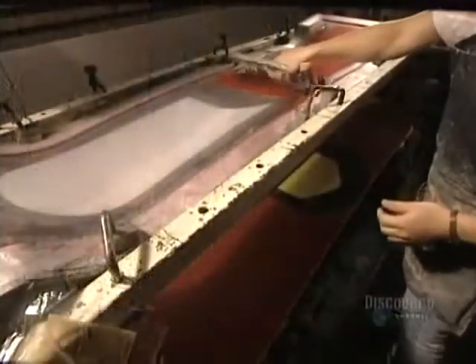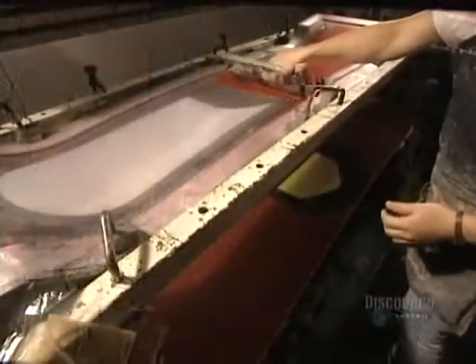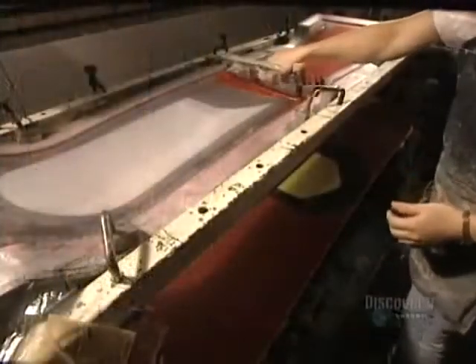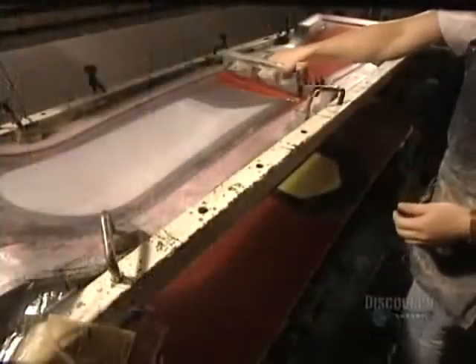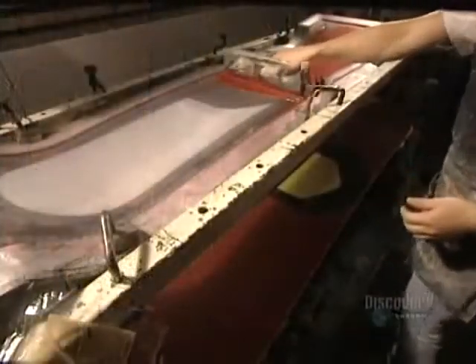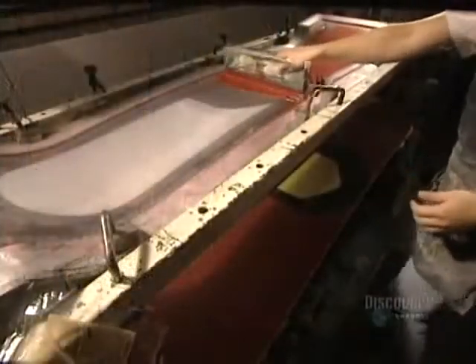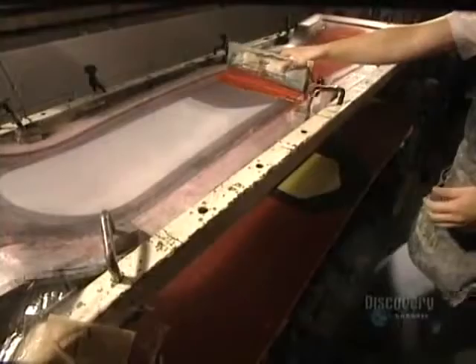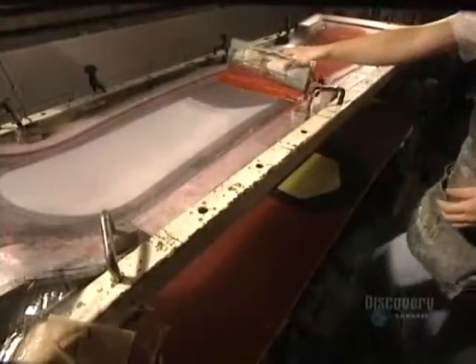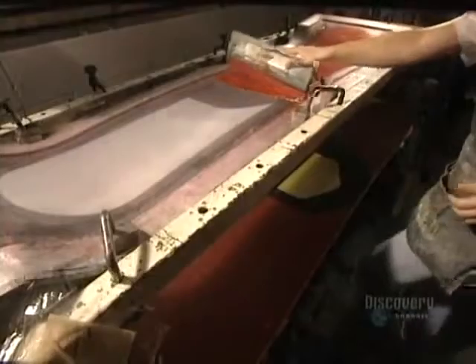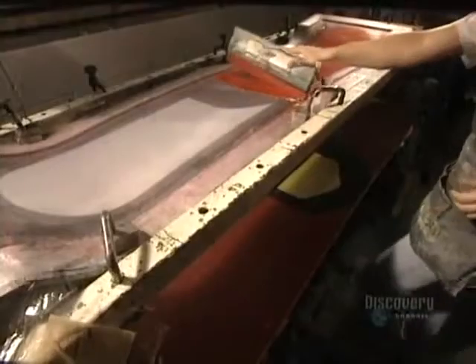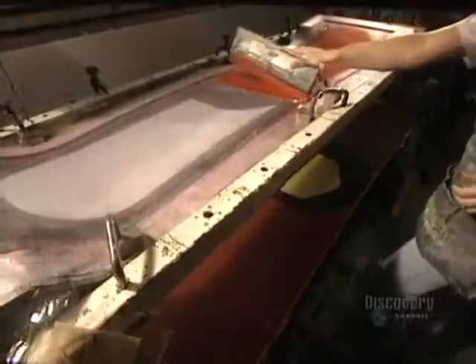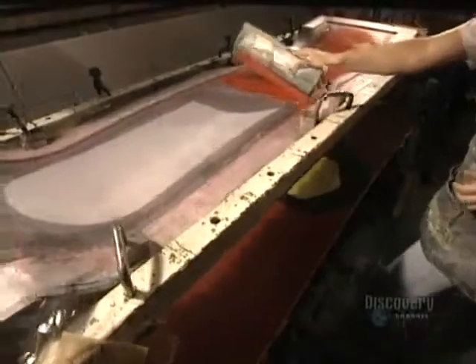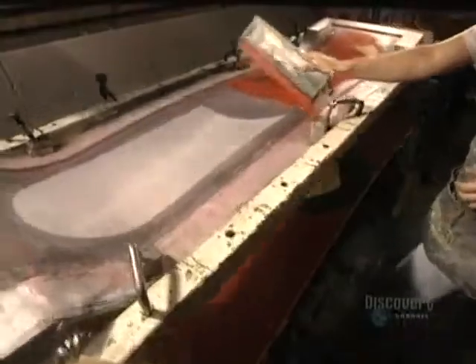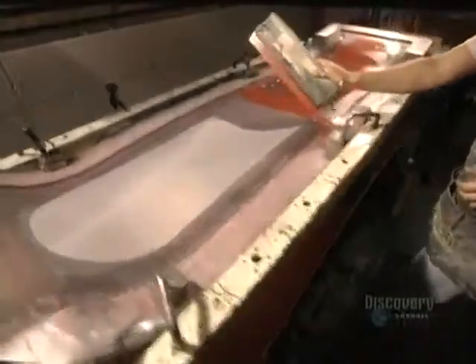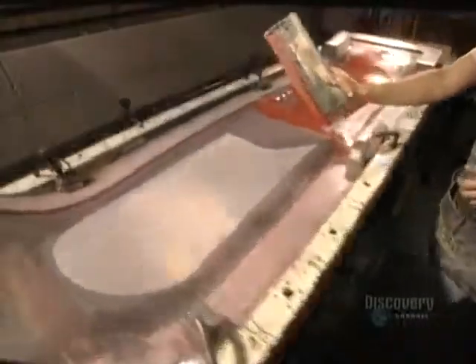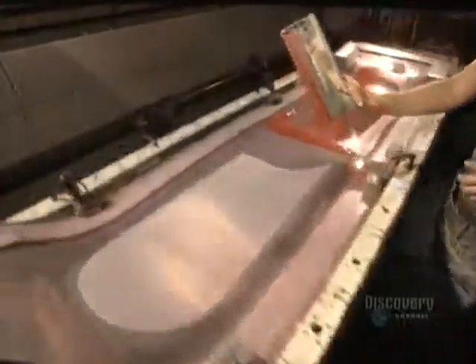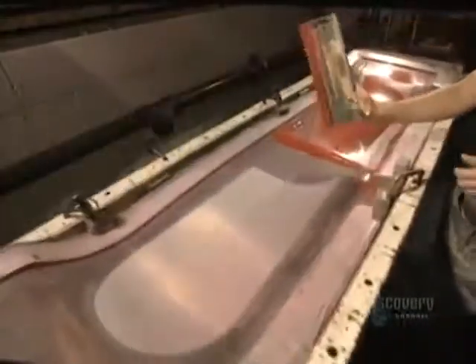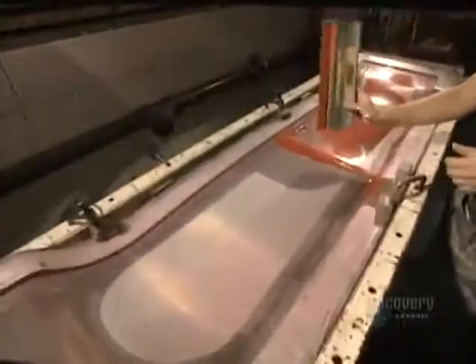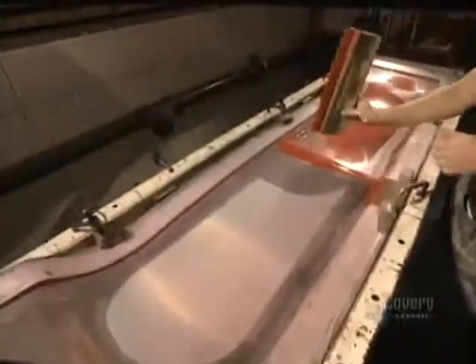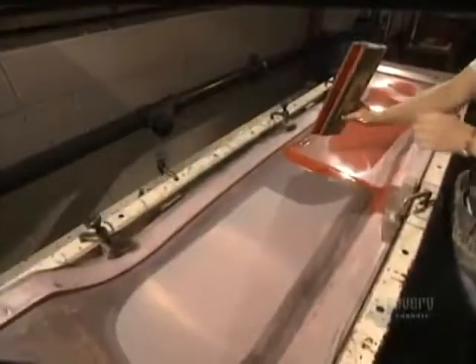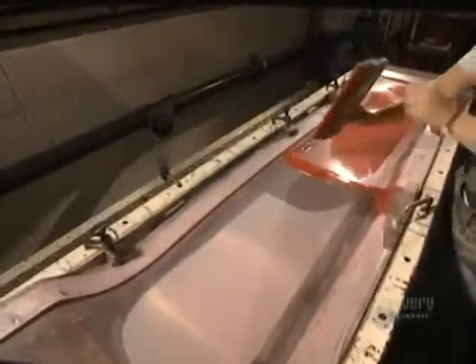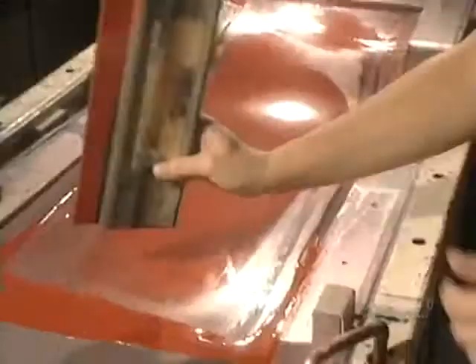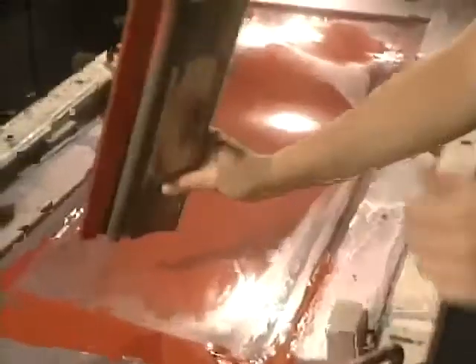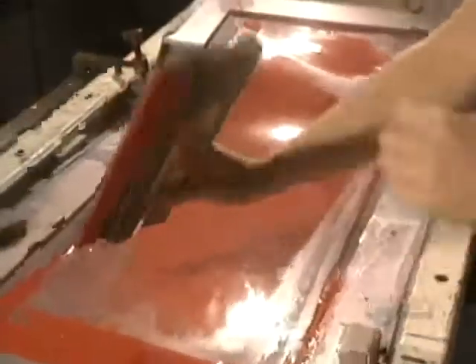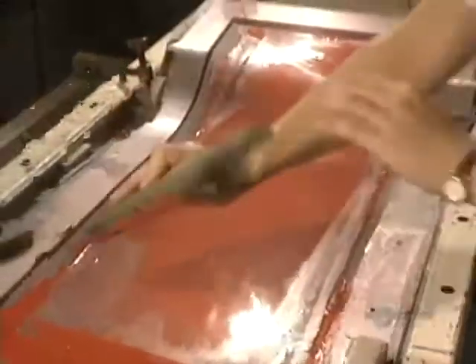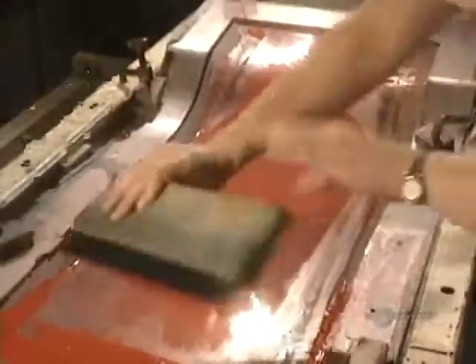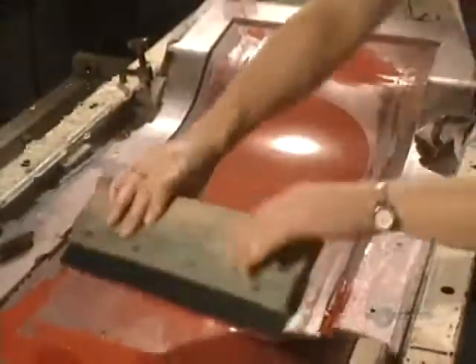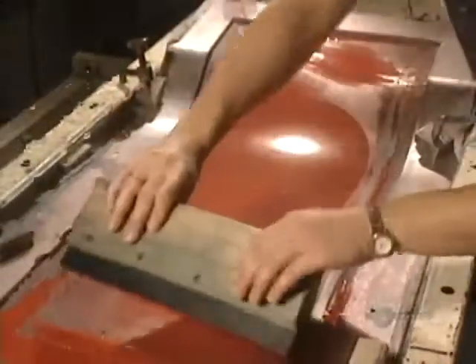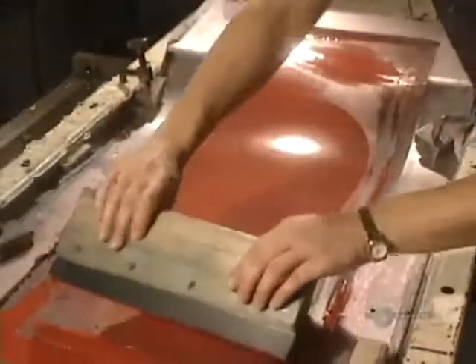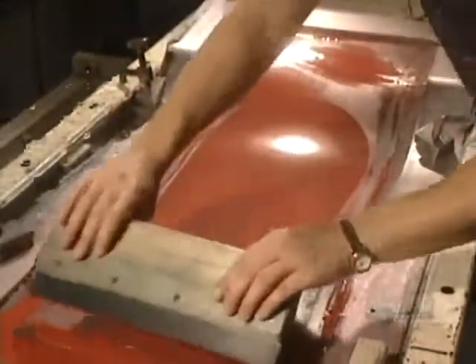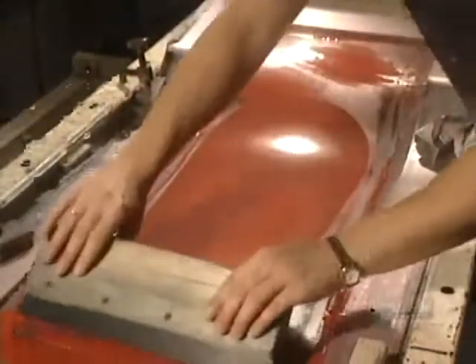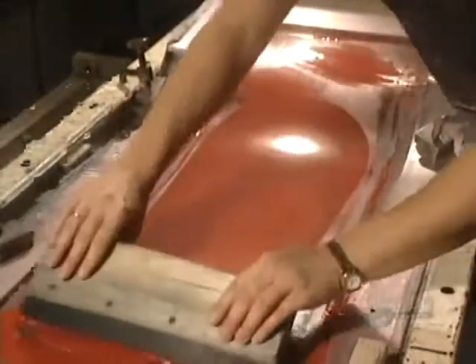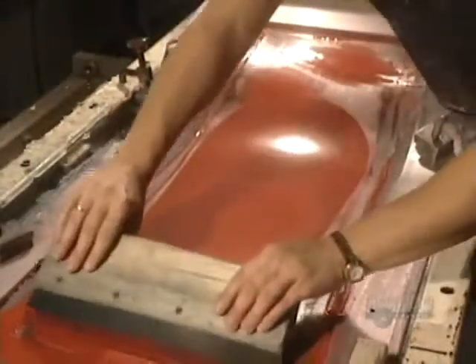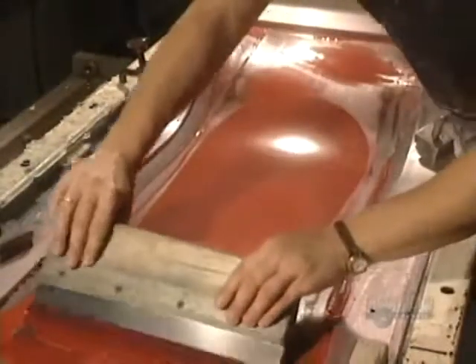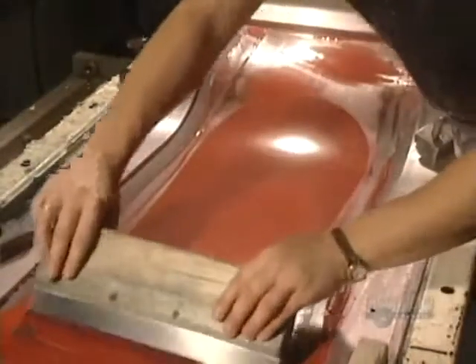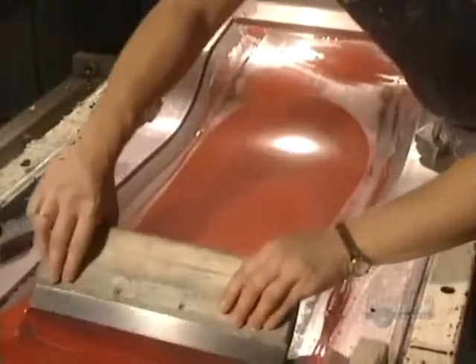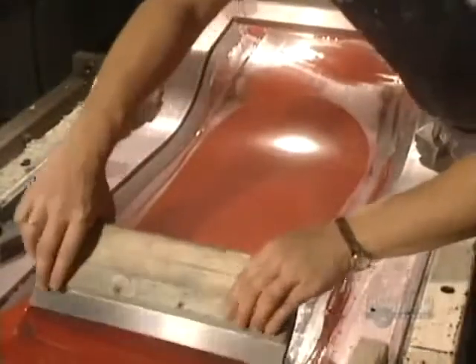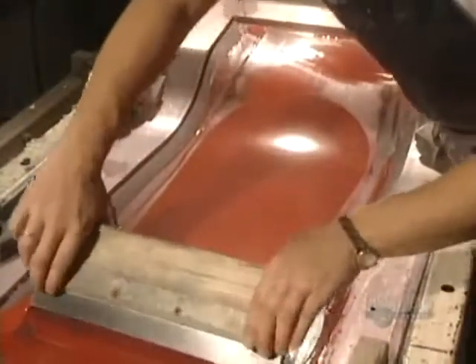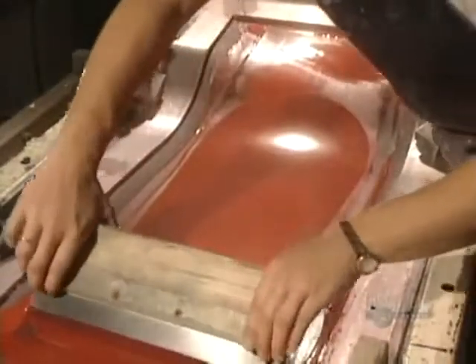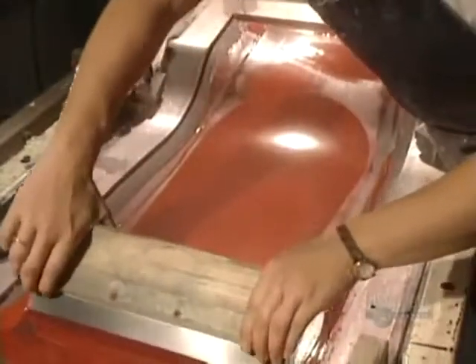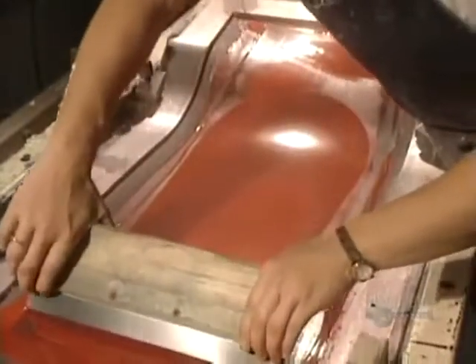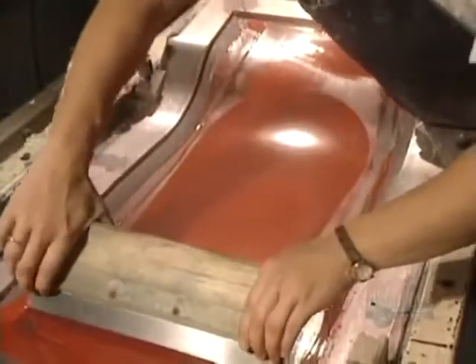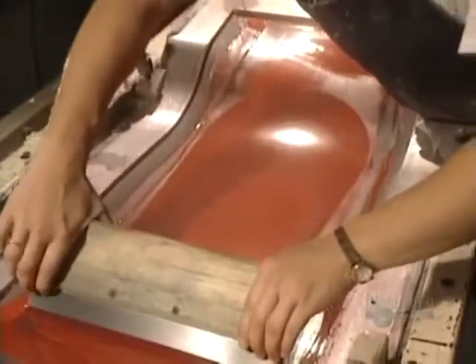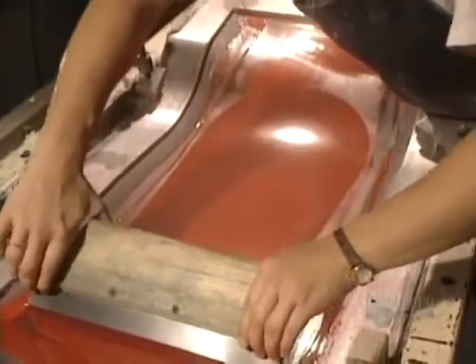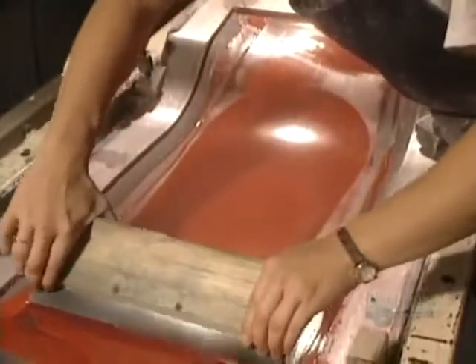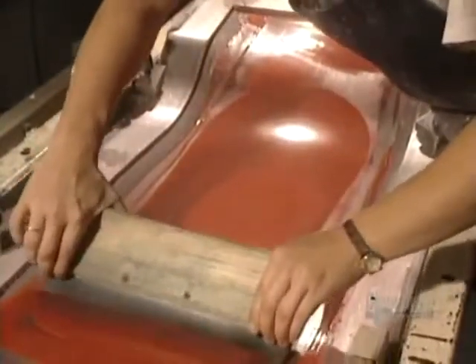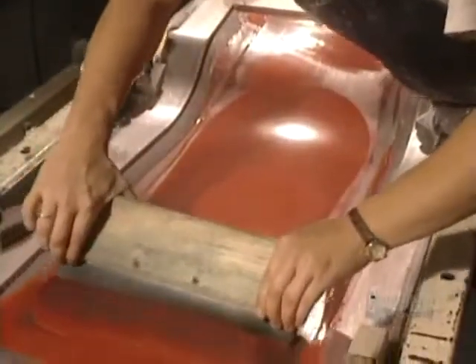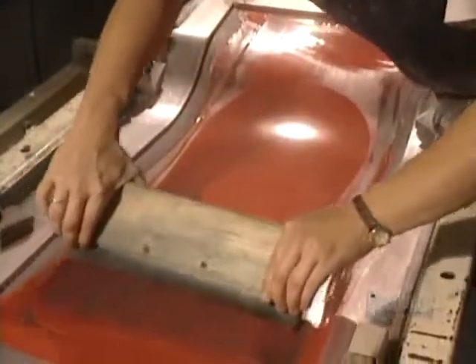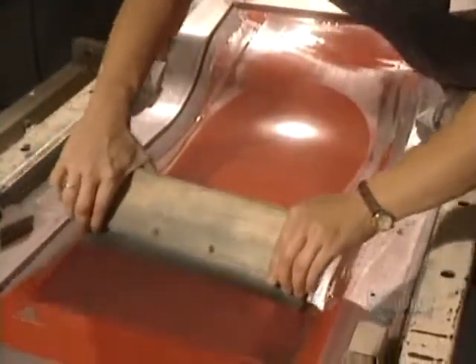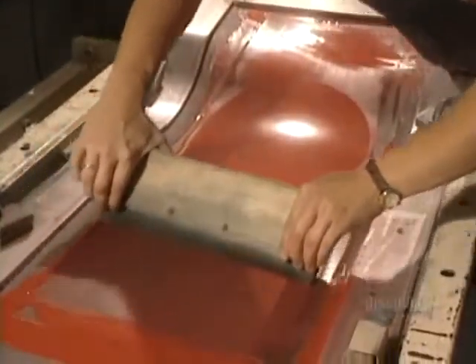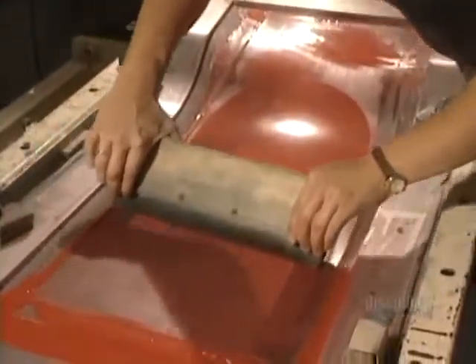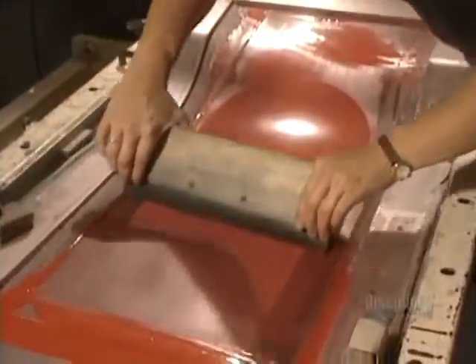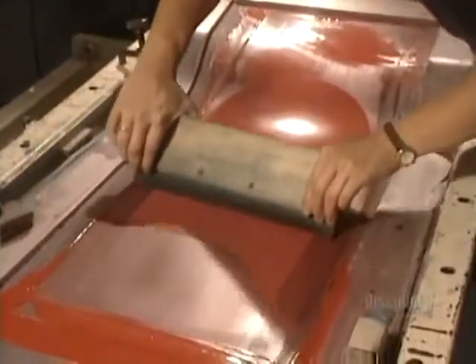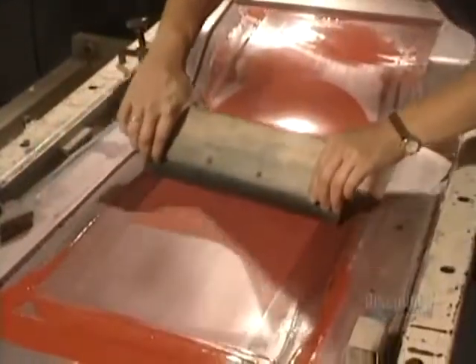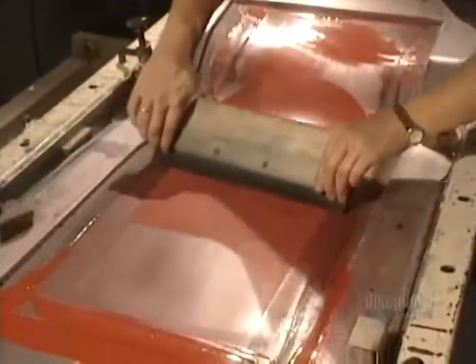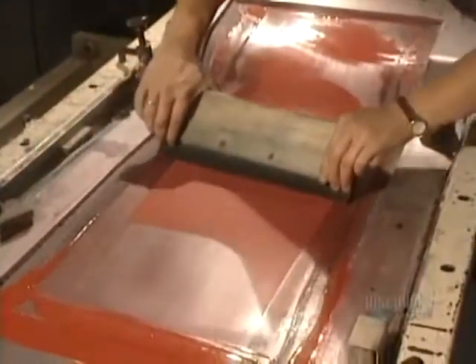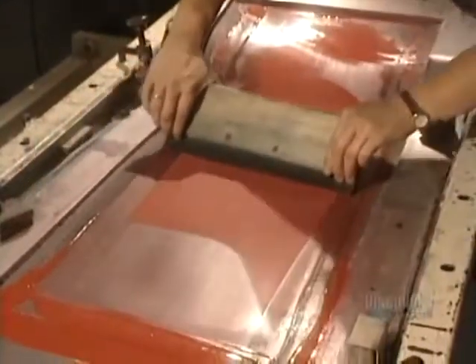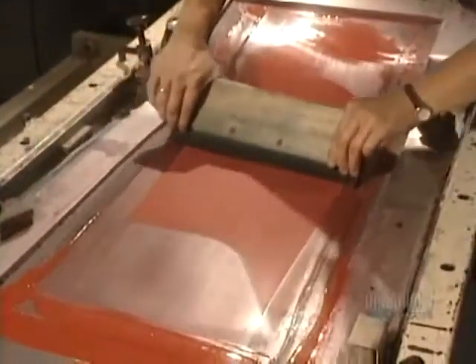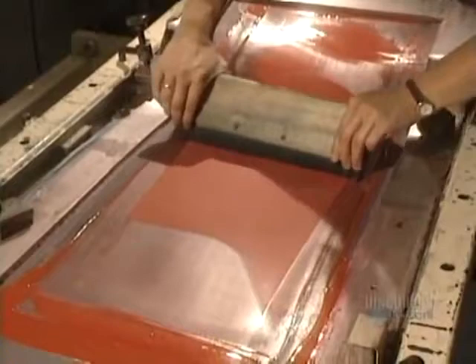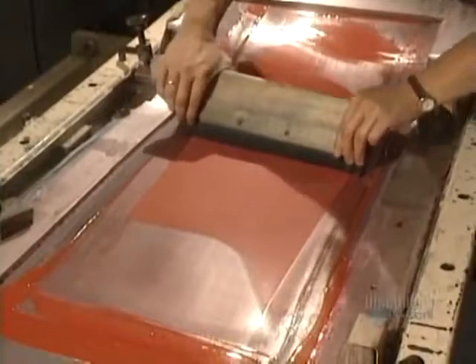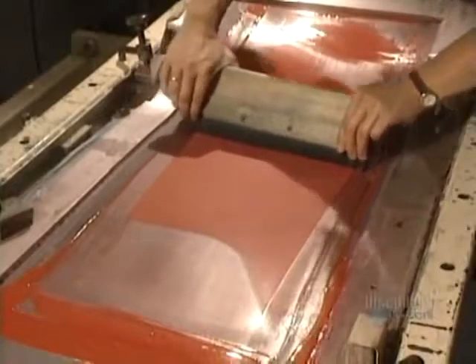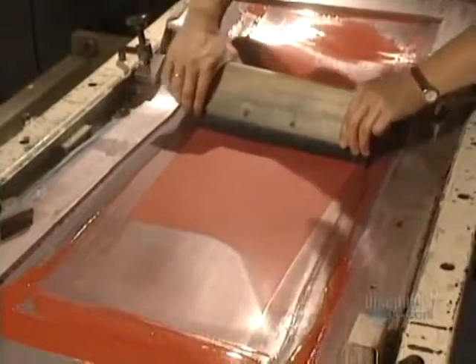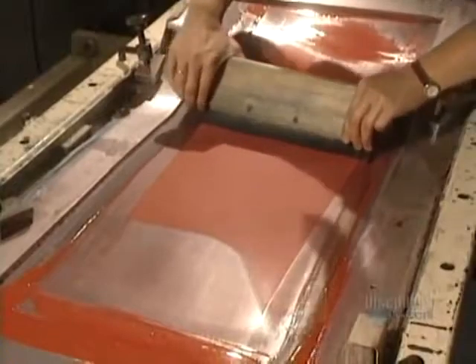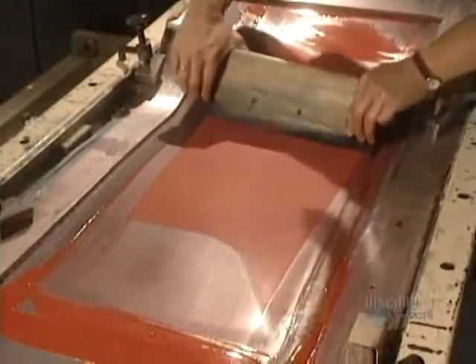They apply, again by silk screening, another coat, then another color — this time, the red.